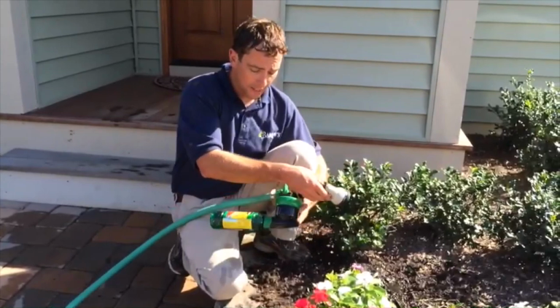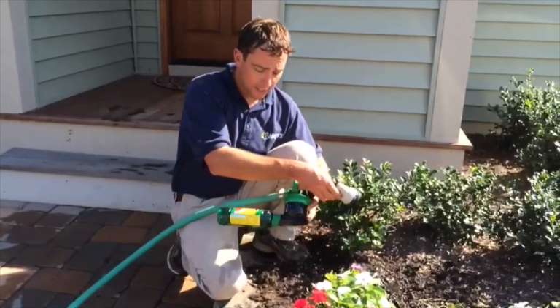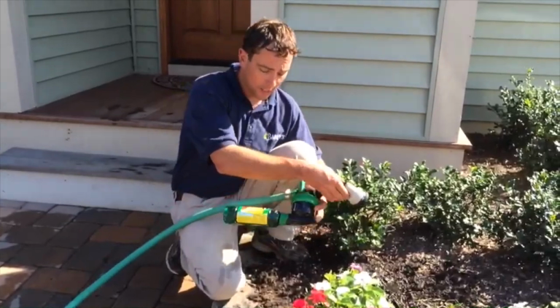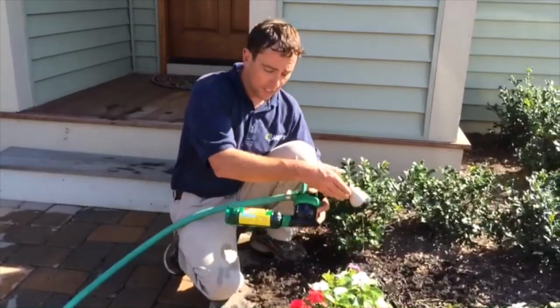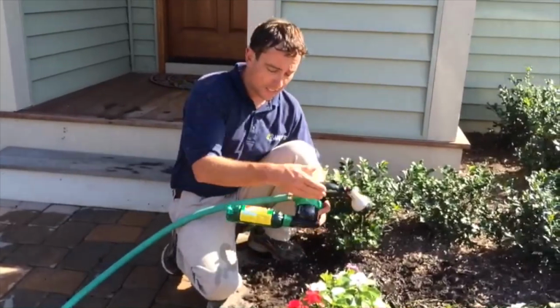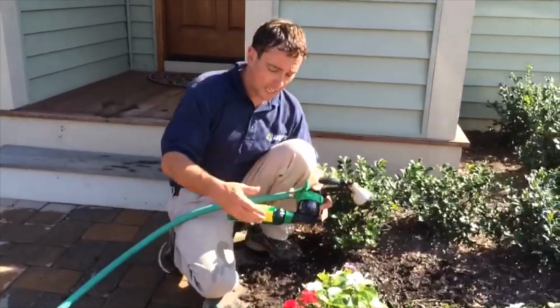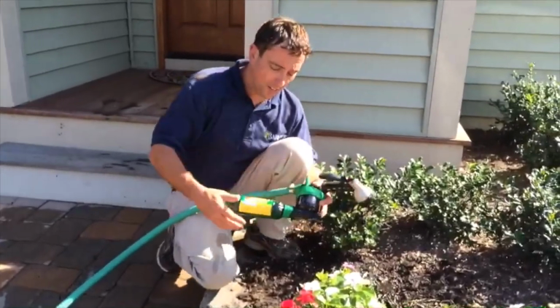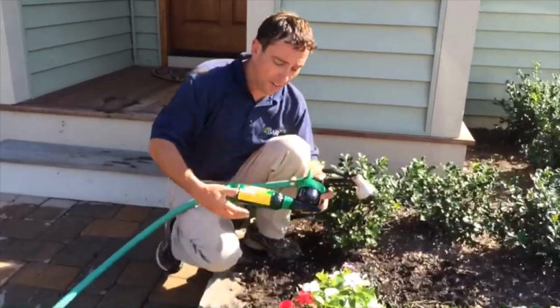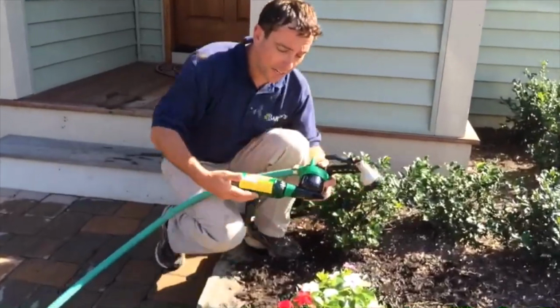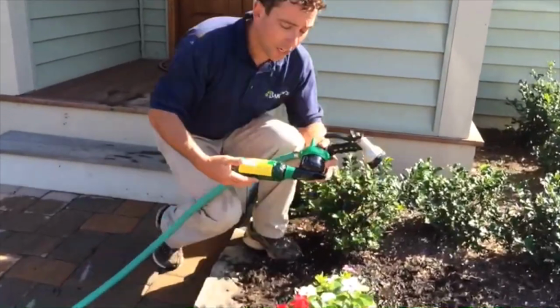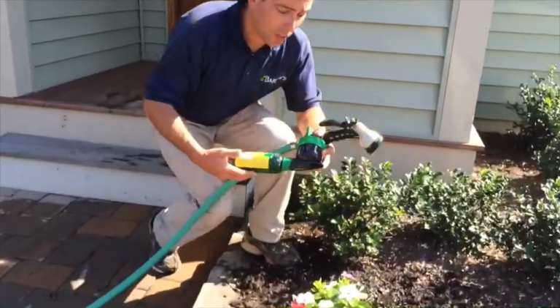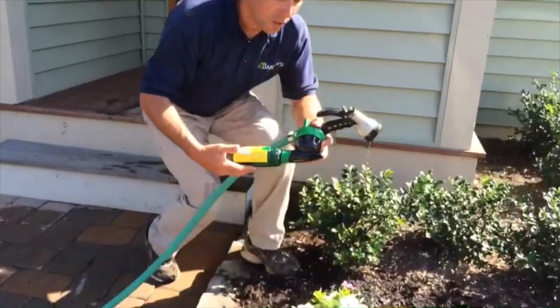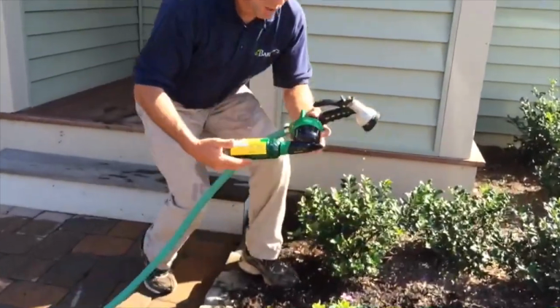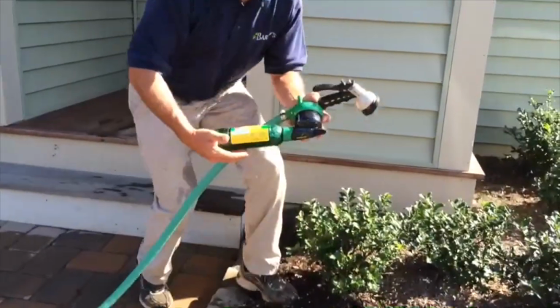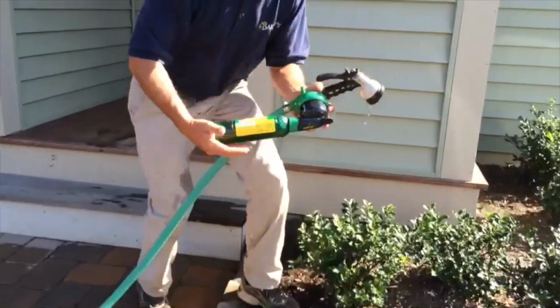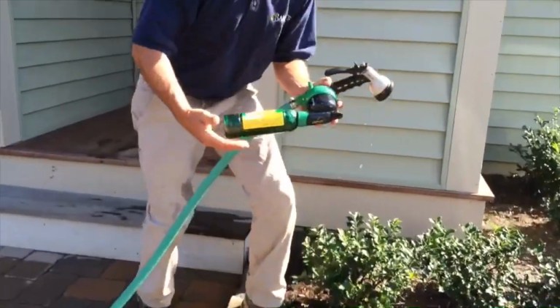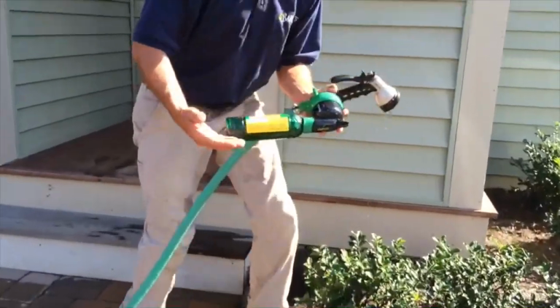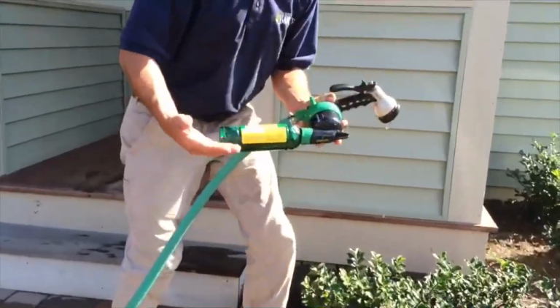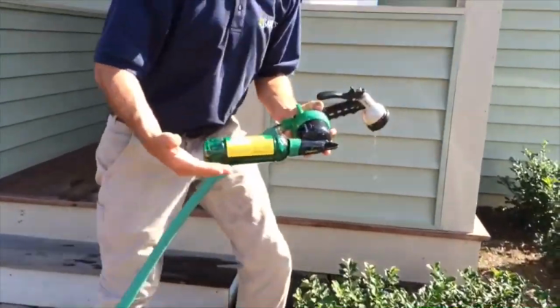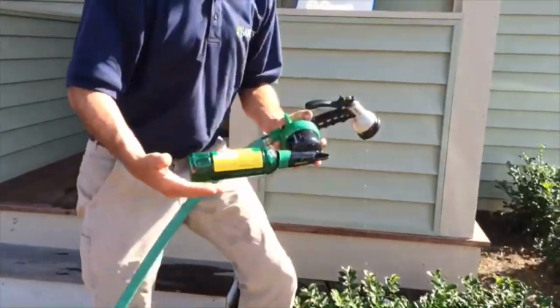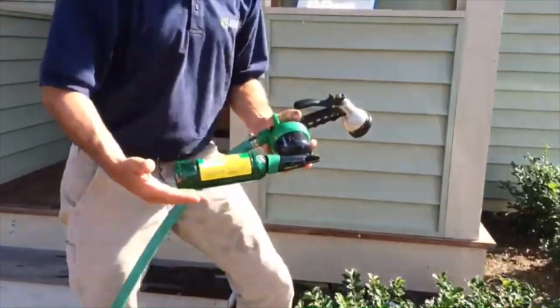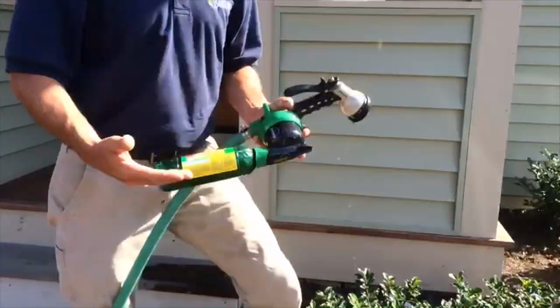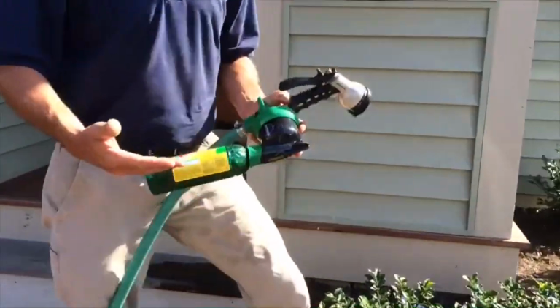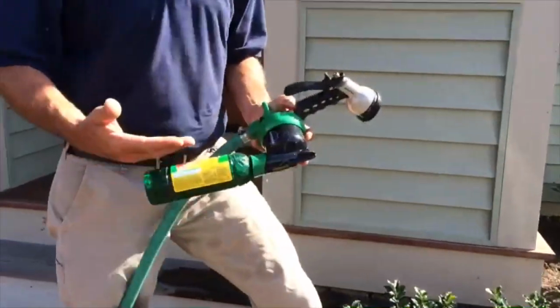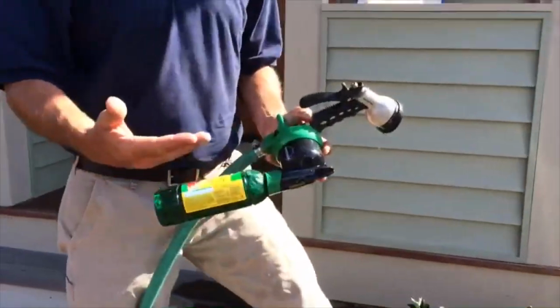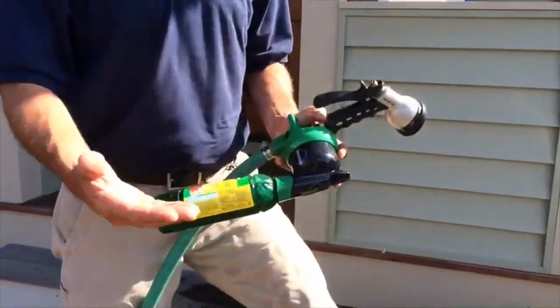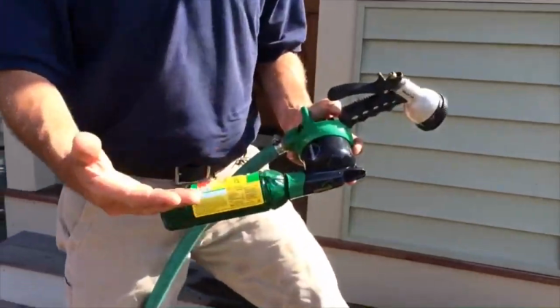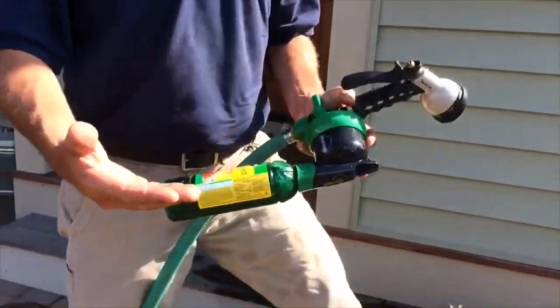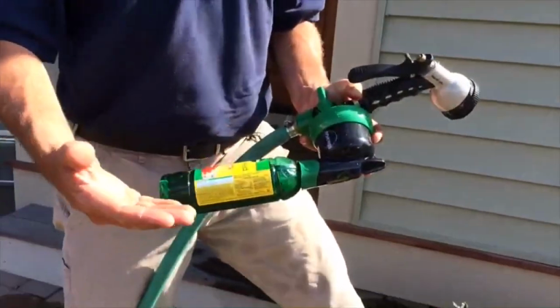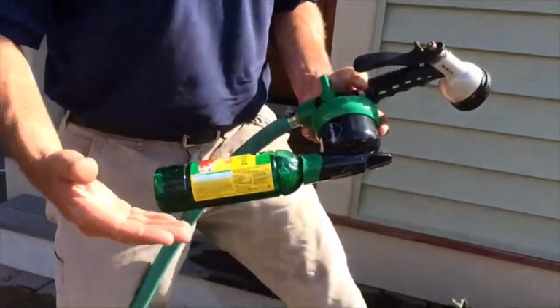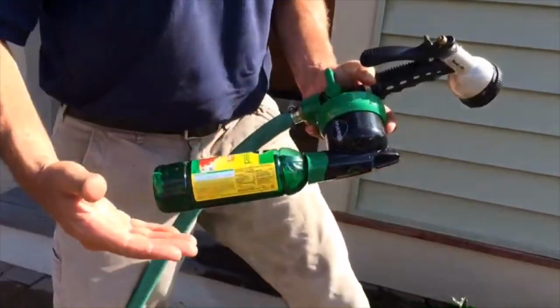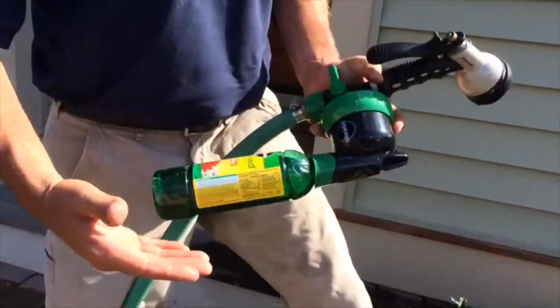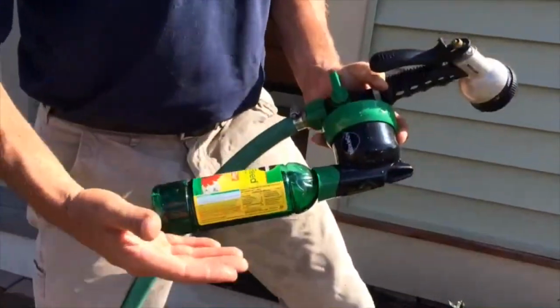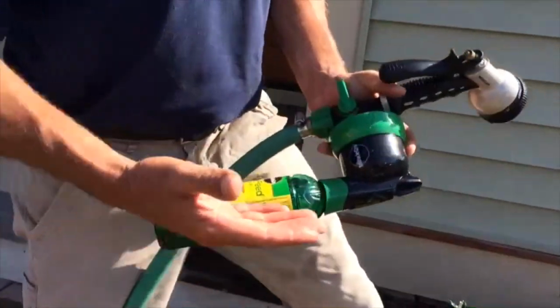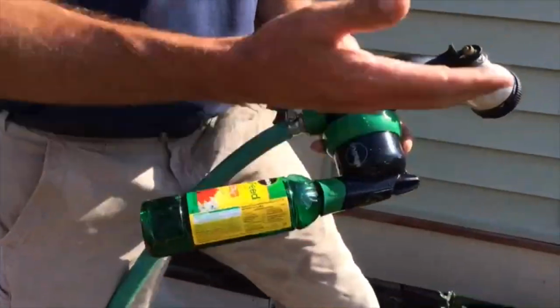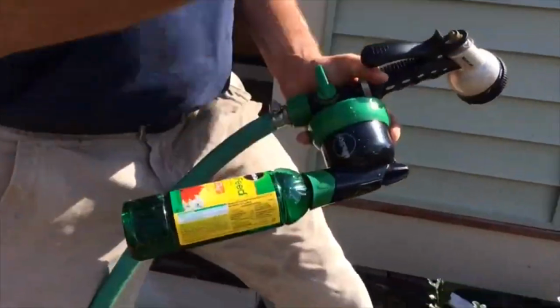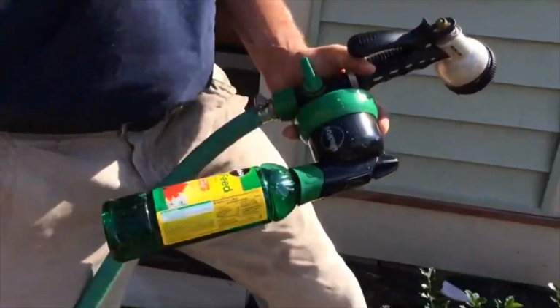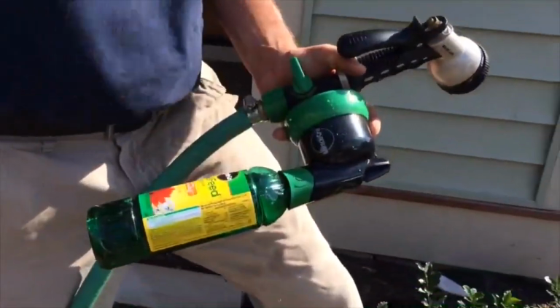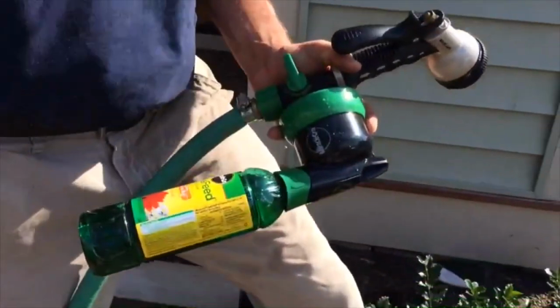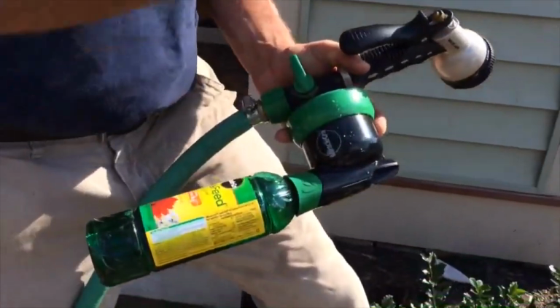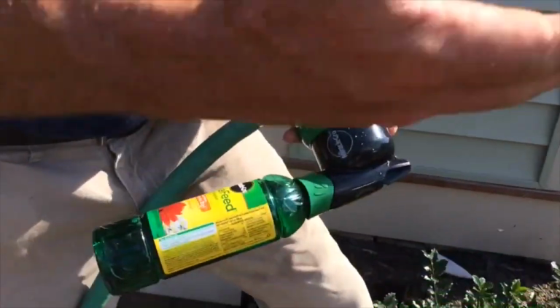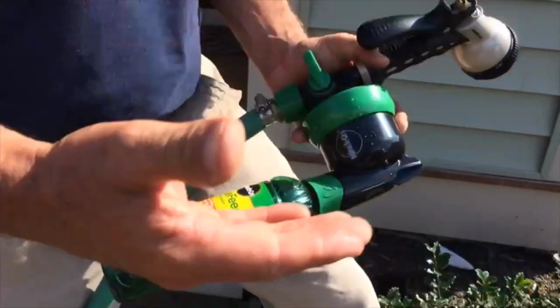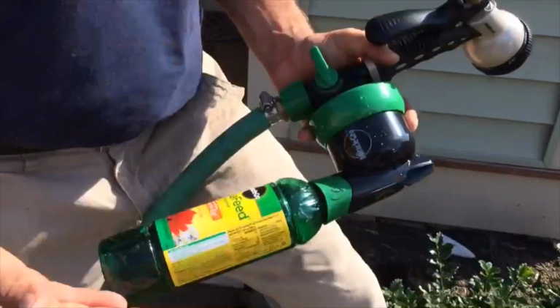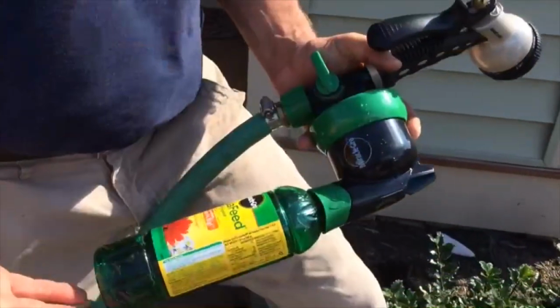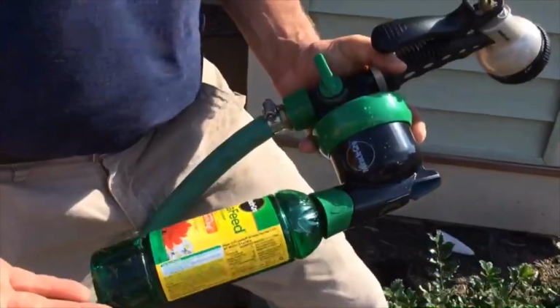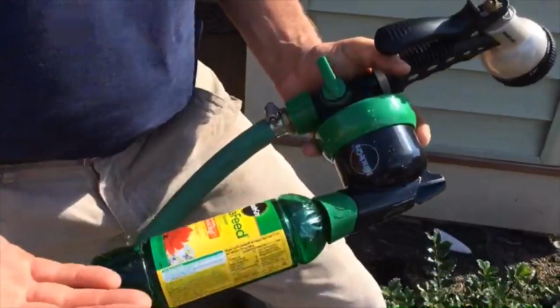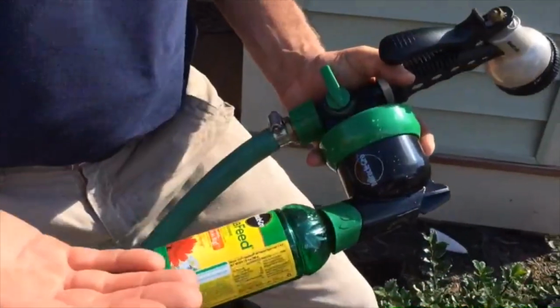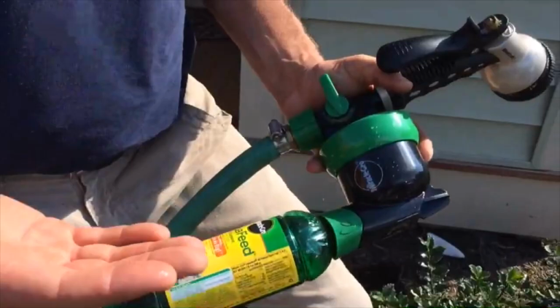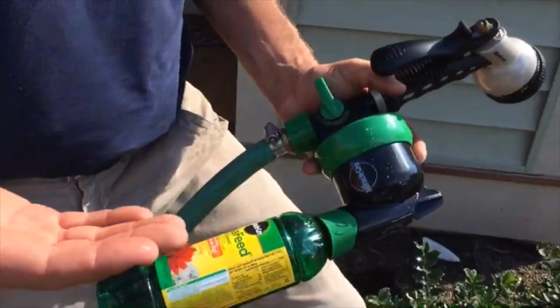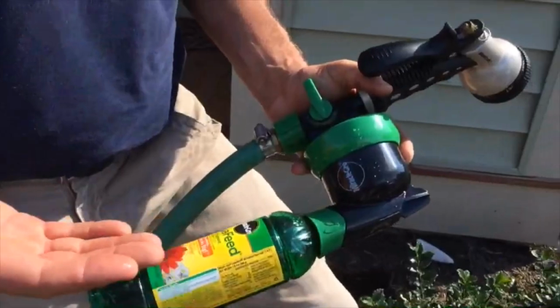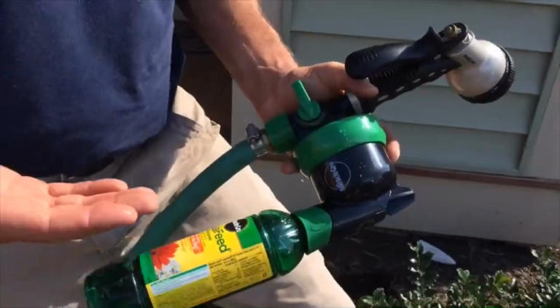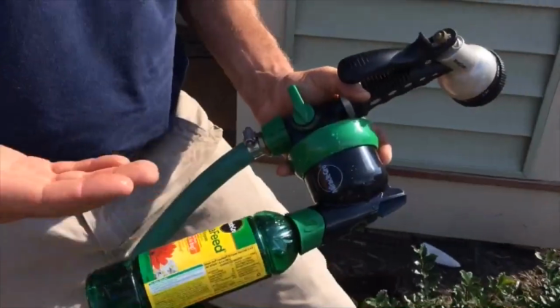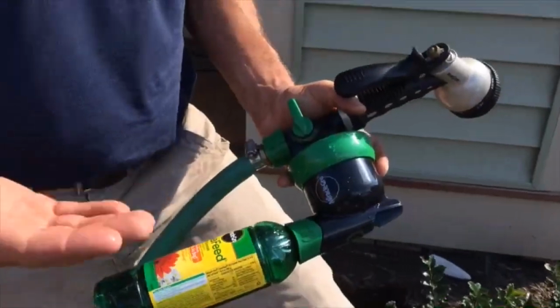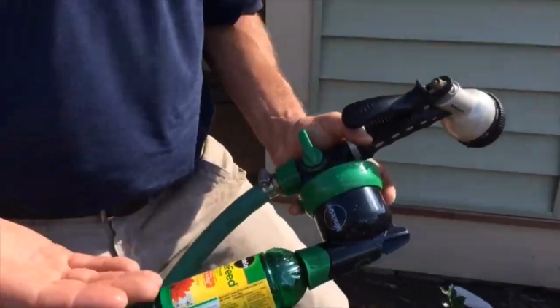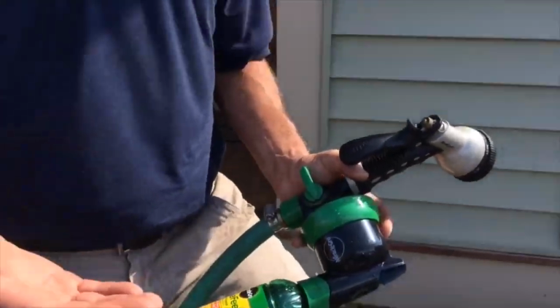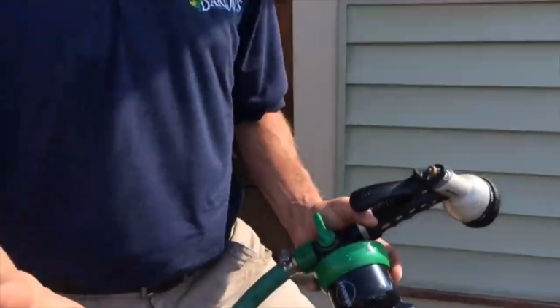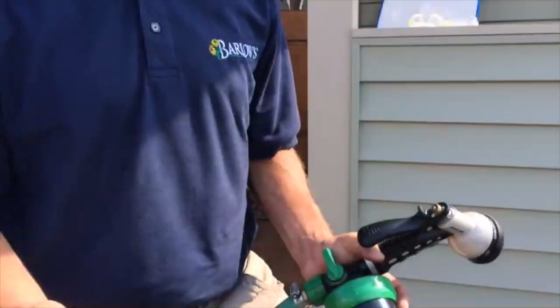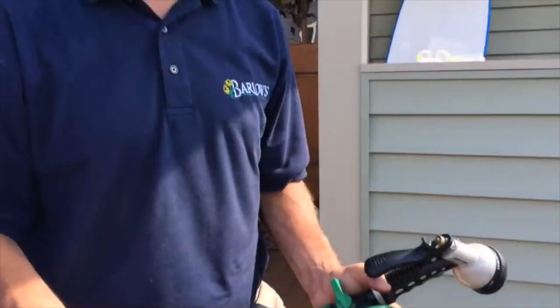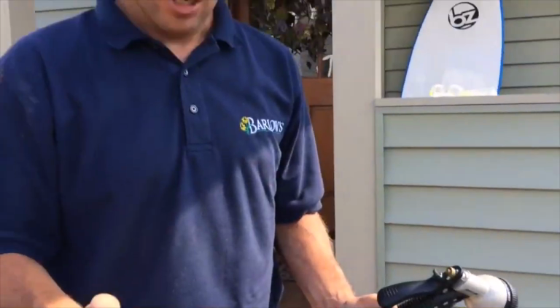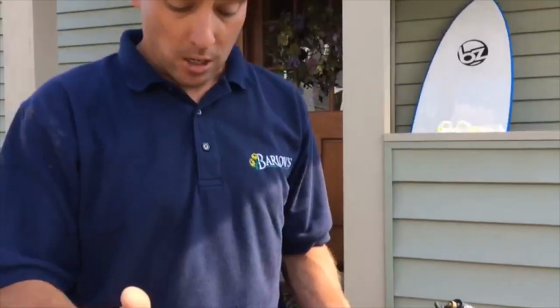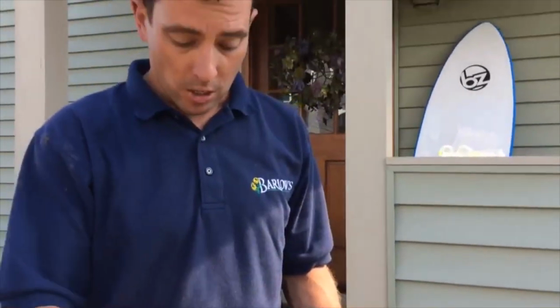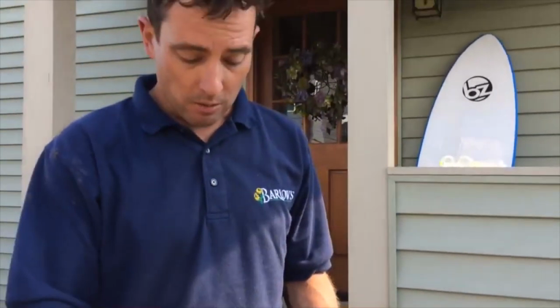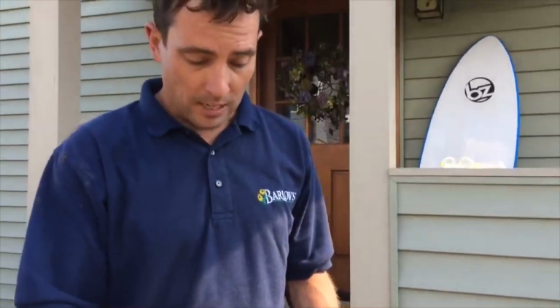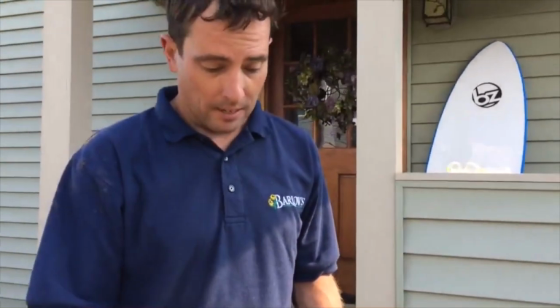This little container right here will last about 25 minutes of watering, so when you're out watering your annuals you can get a good idea of how much you need.